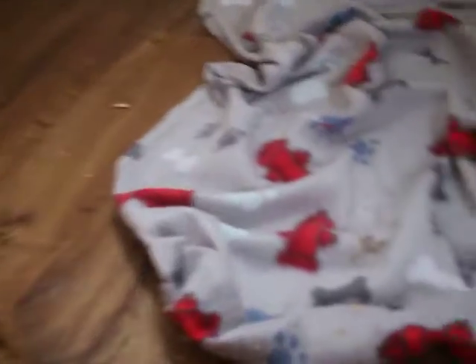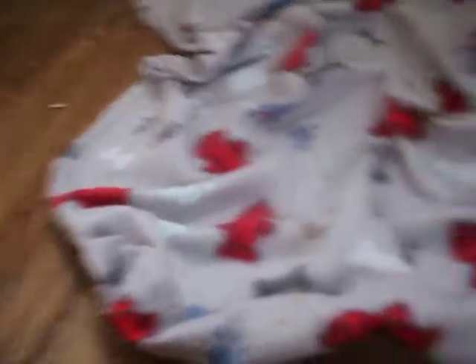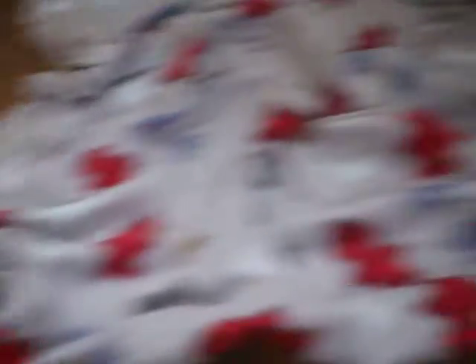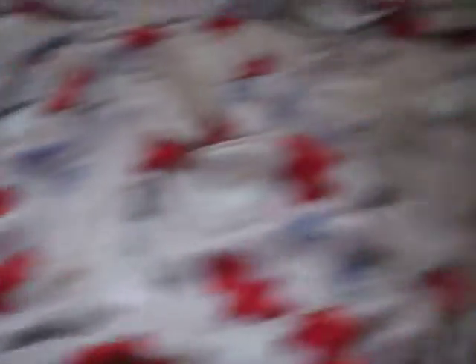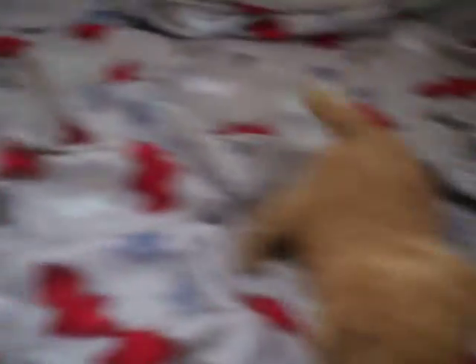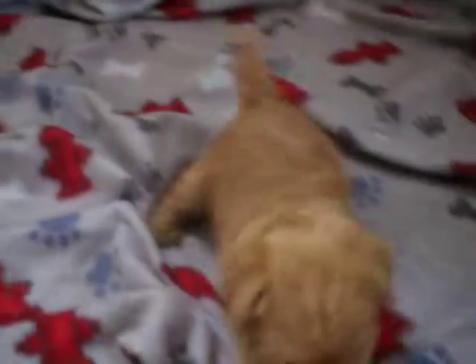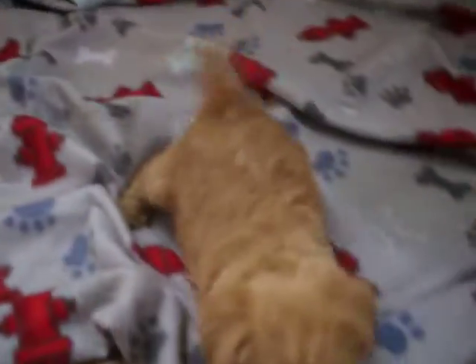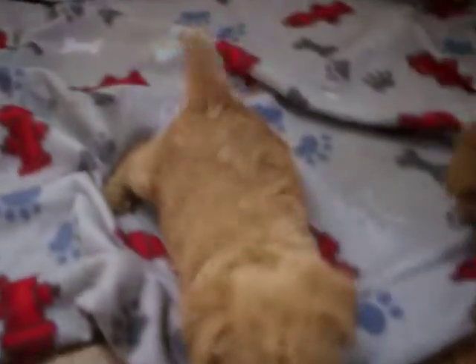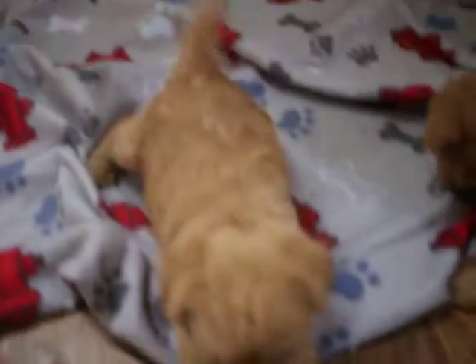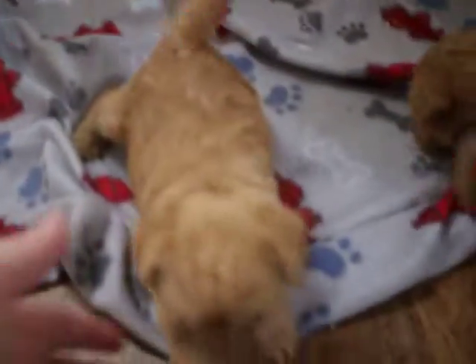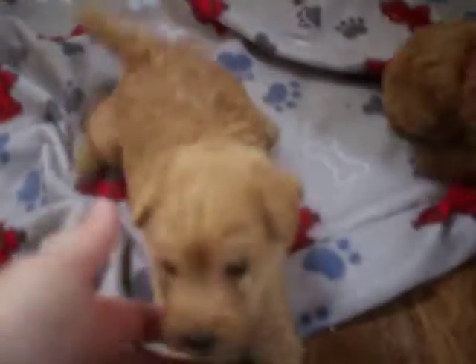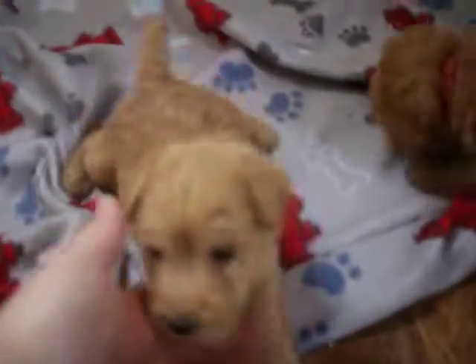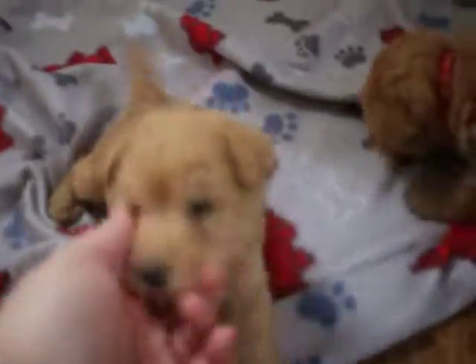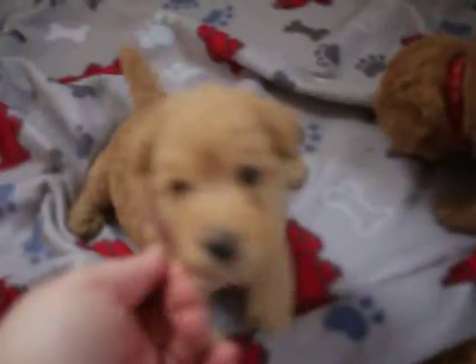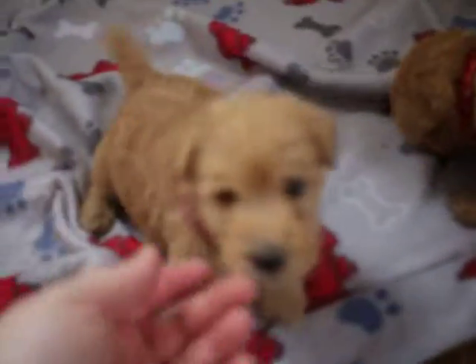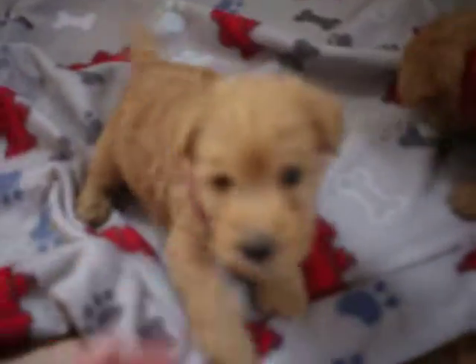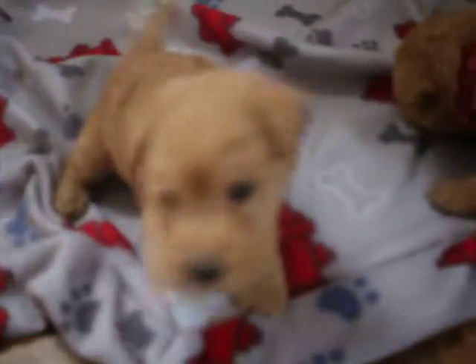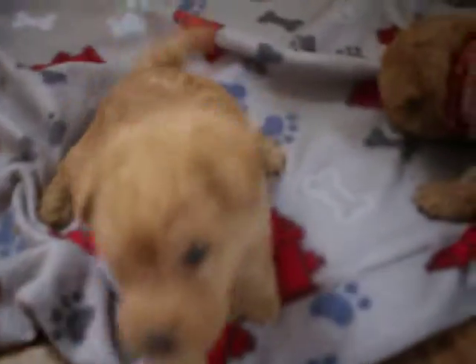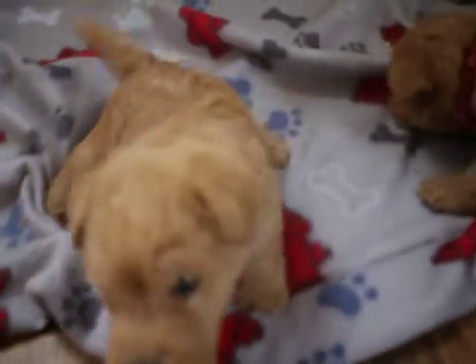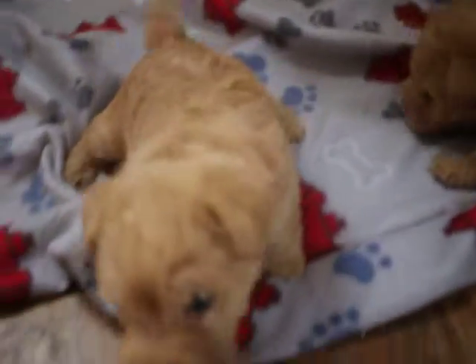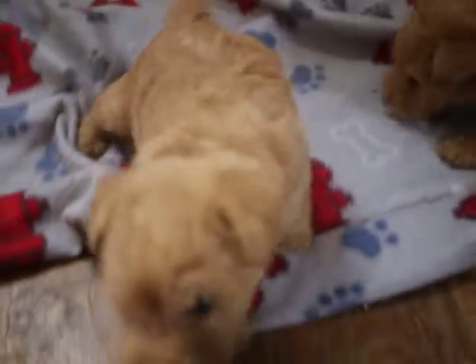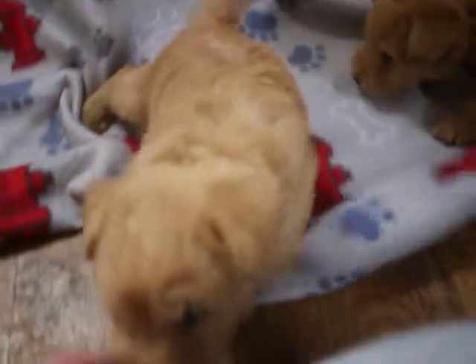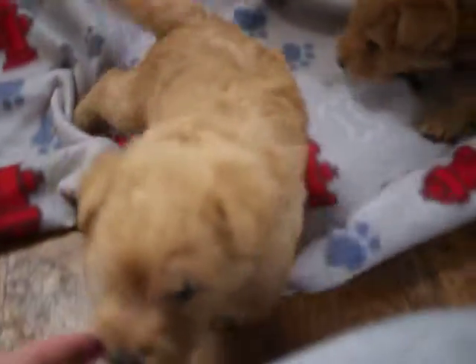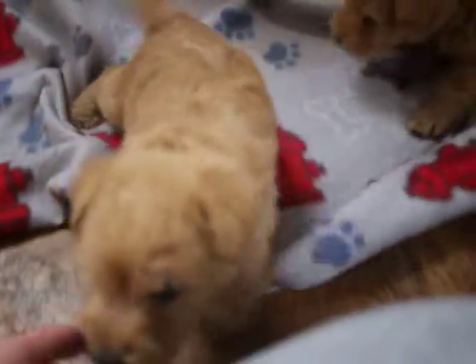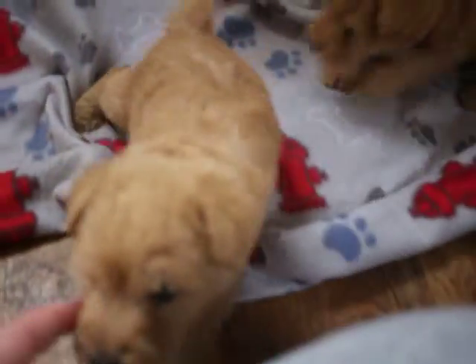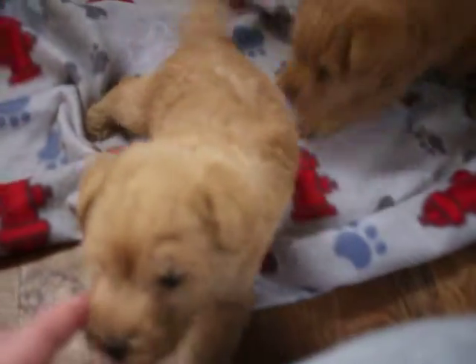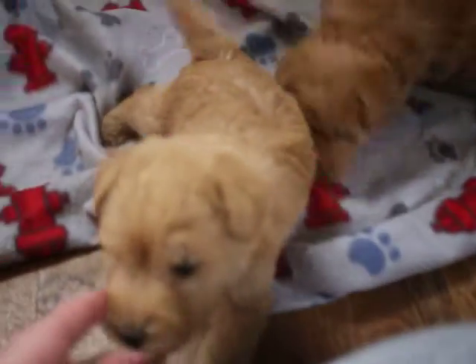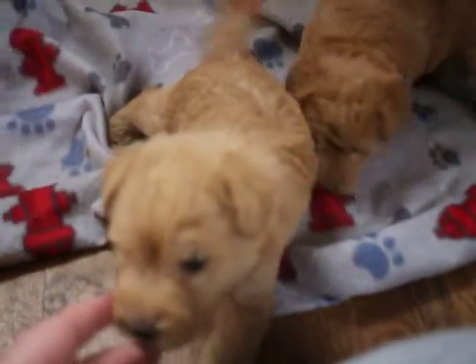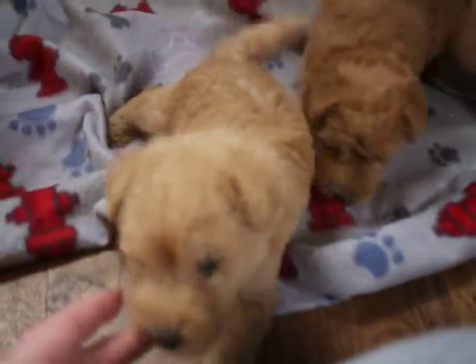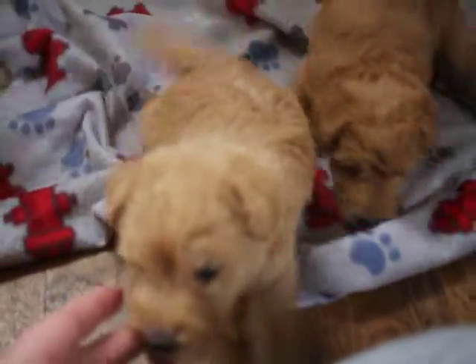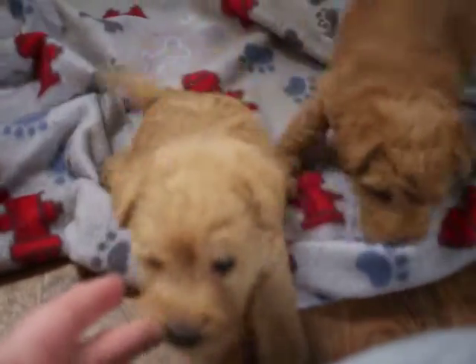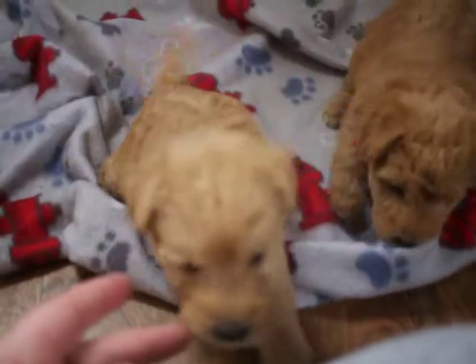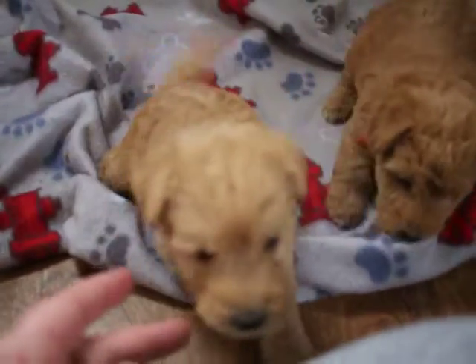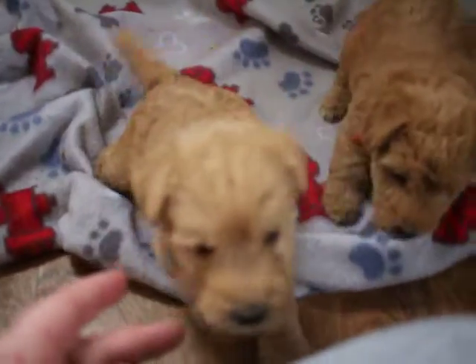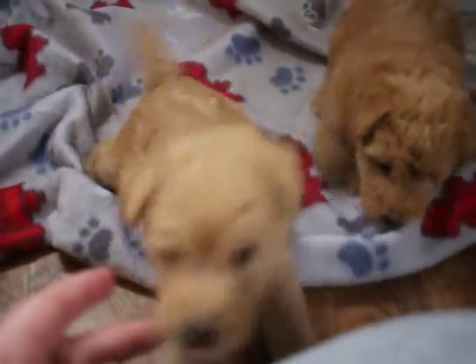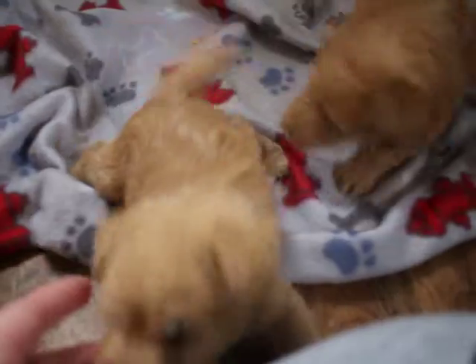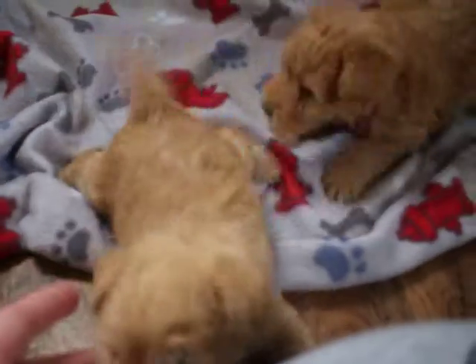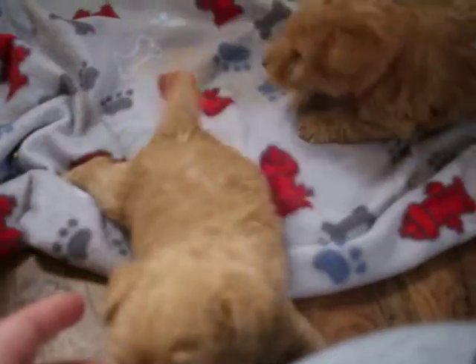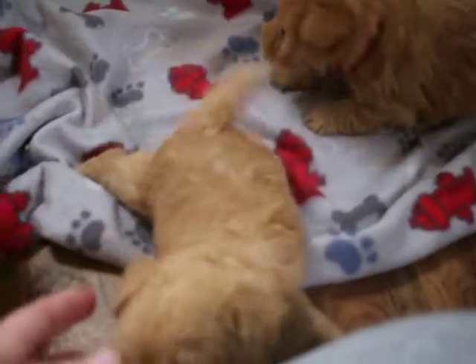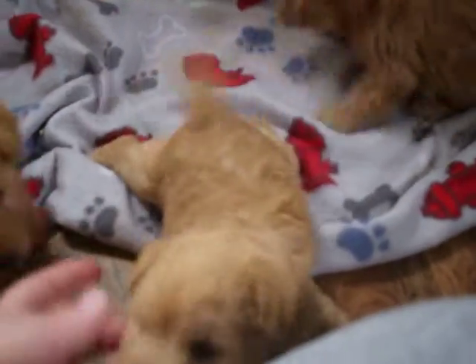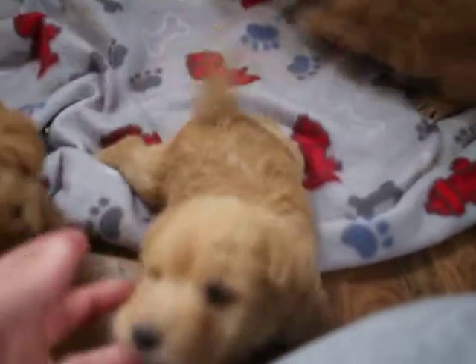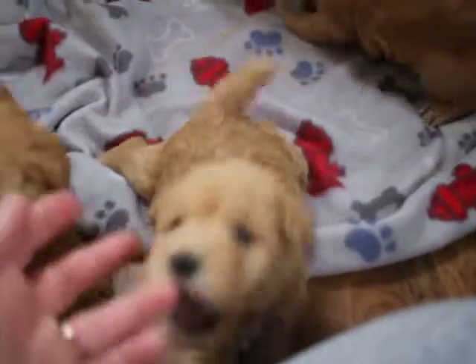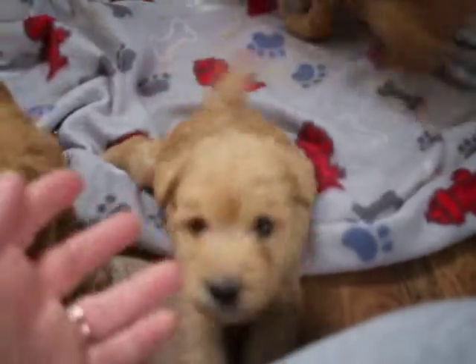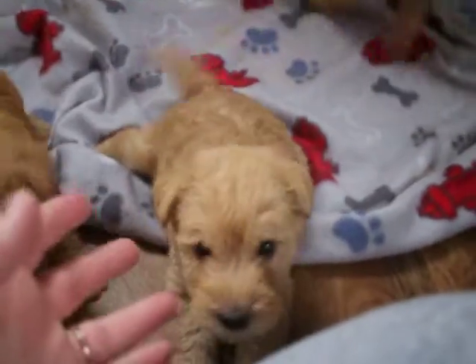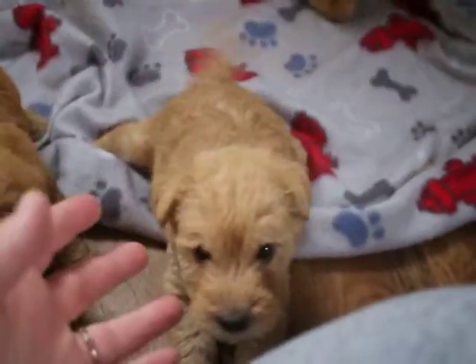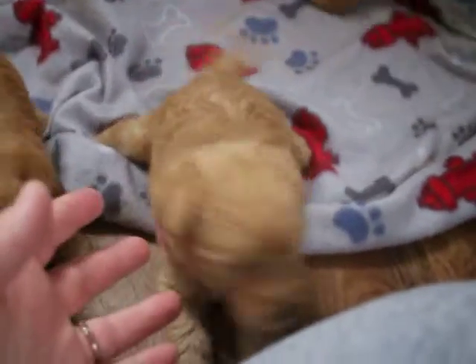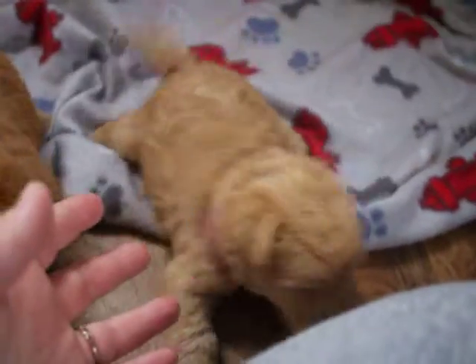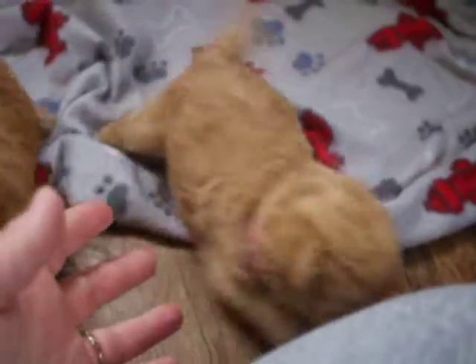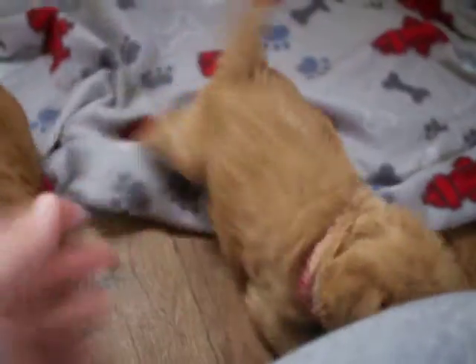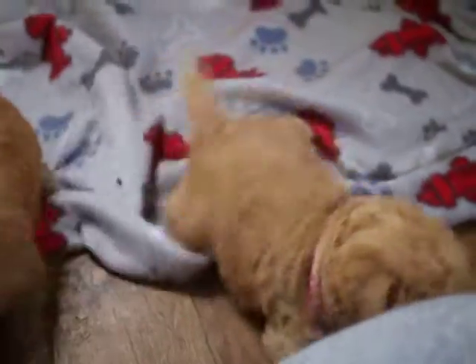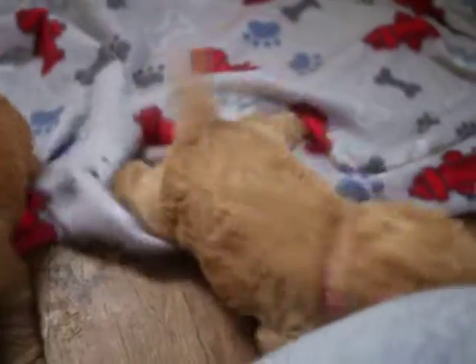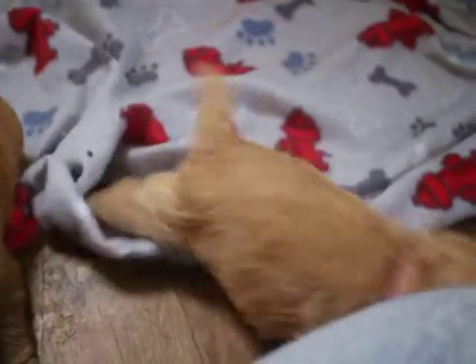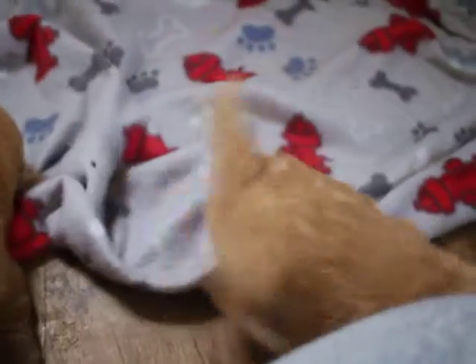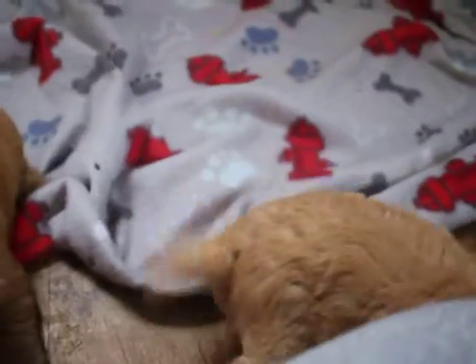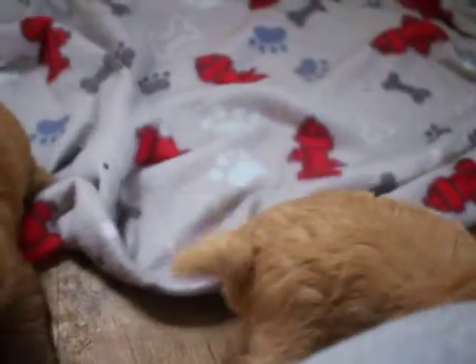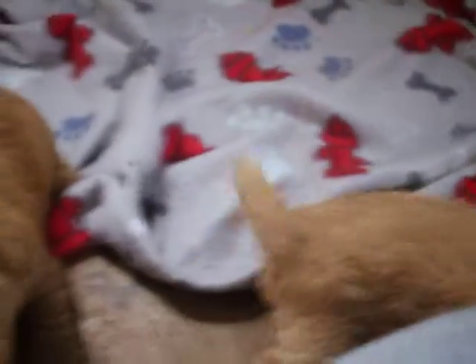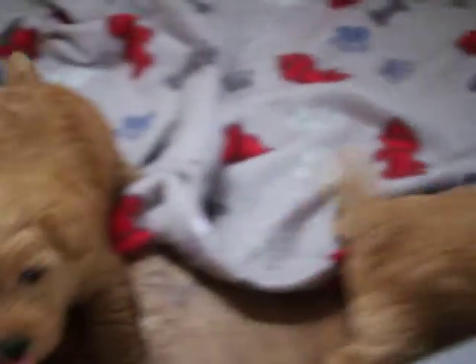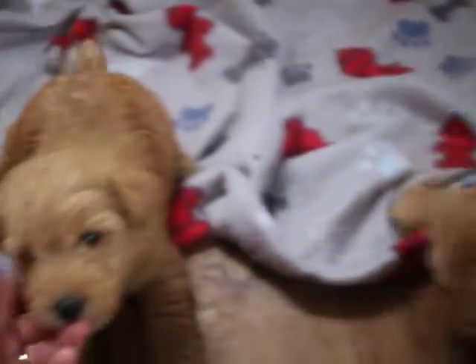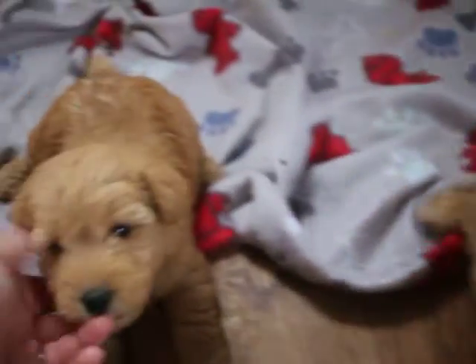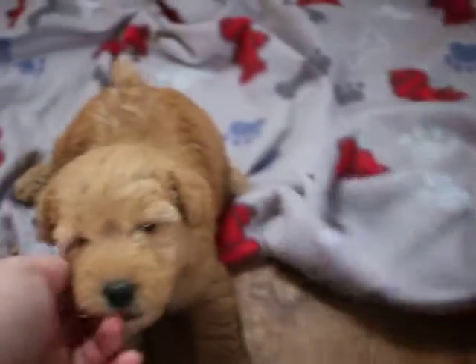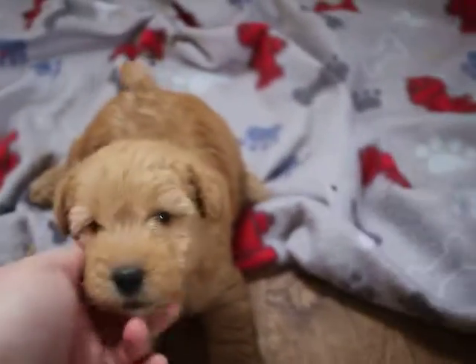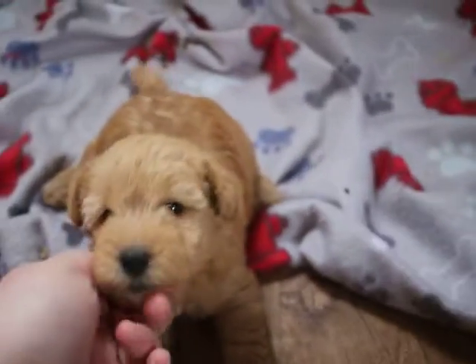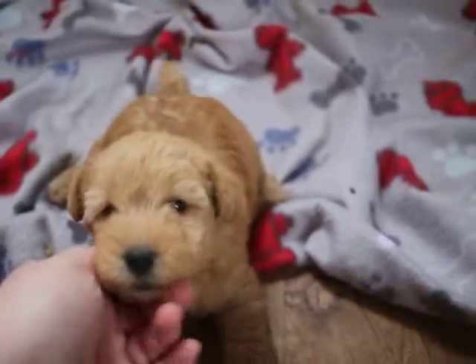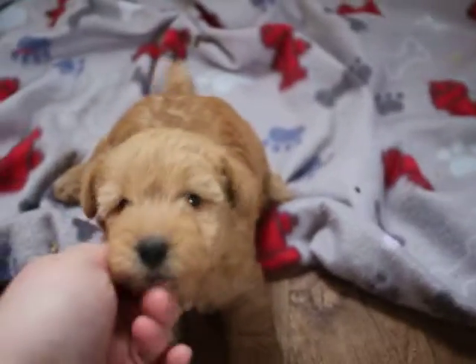These are Johnny and June's Lakeland Terrier puppies. They were born the day after Christmas and they are five weeks old tomorrow.